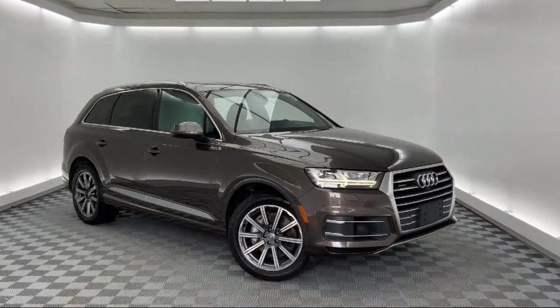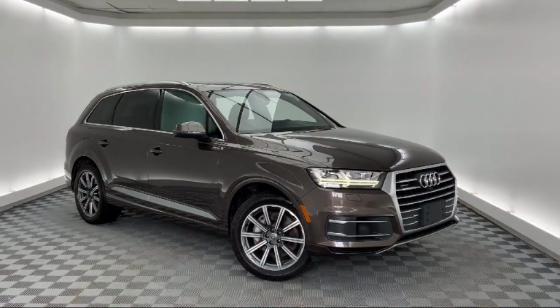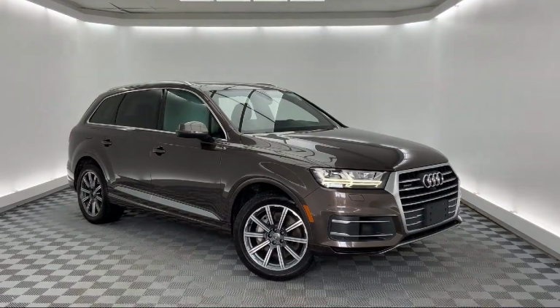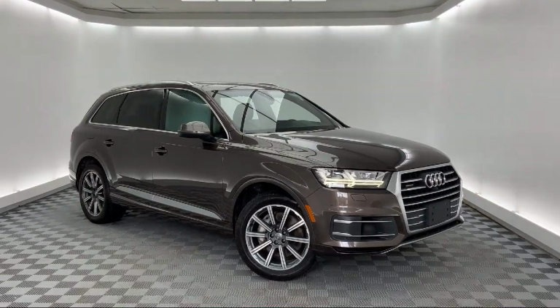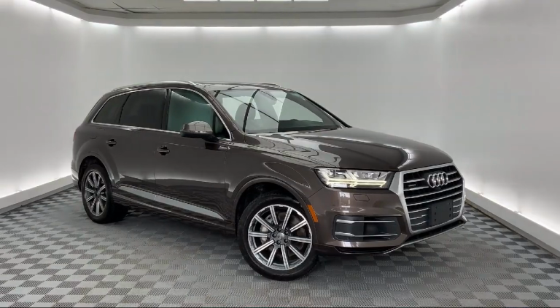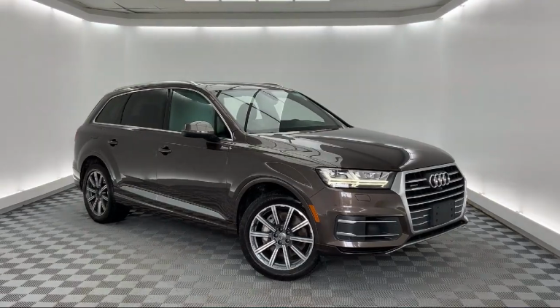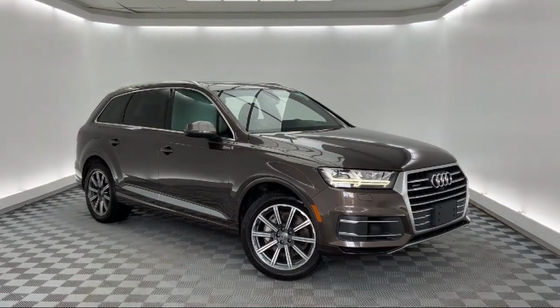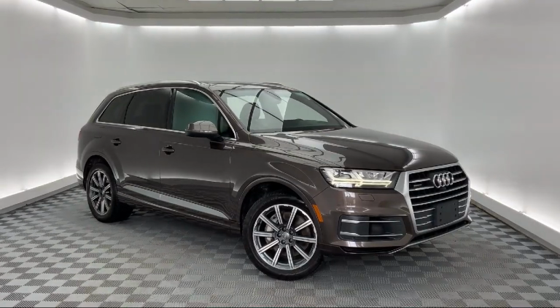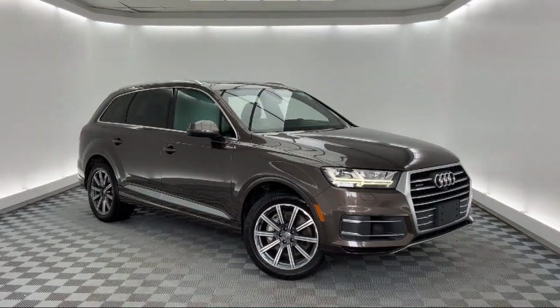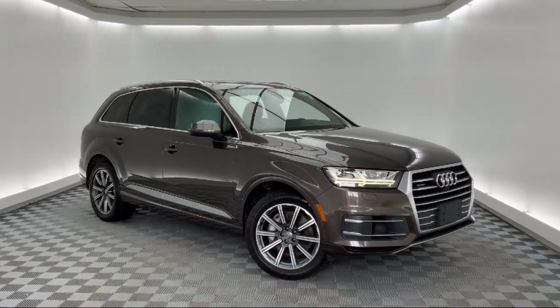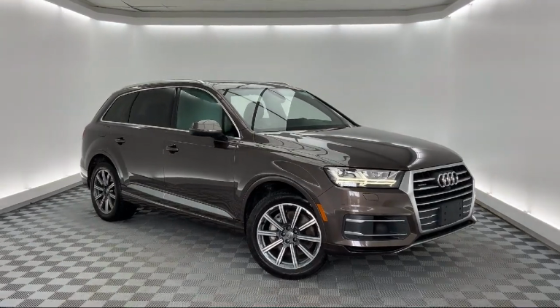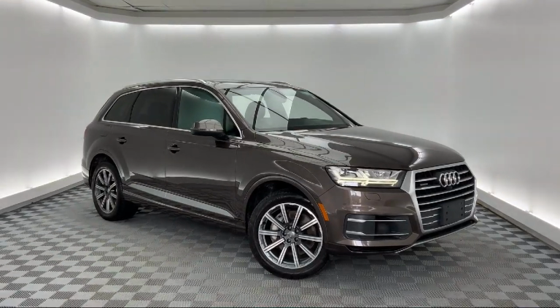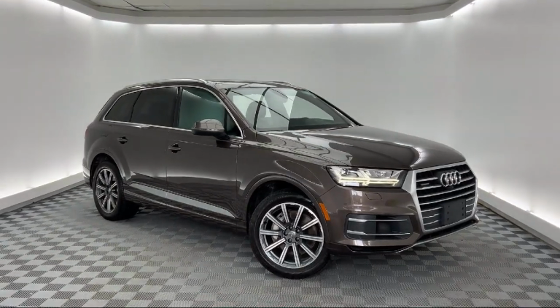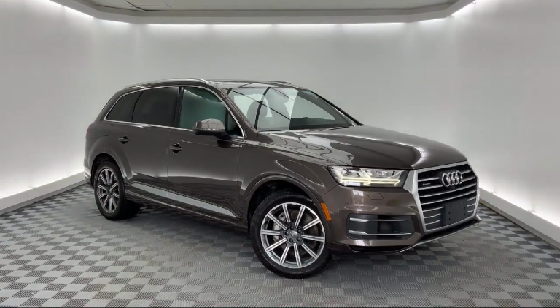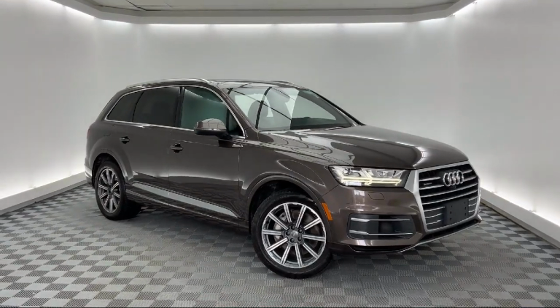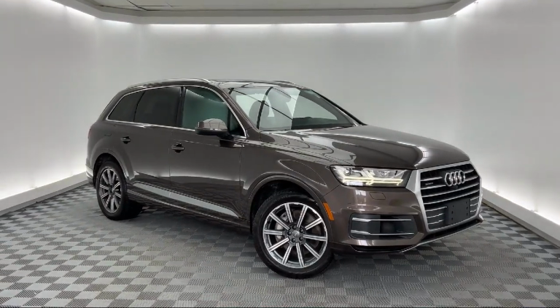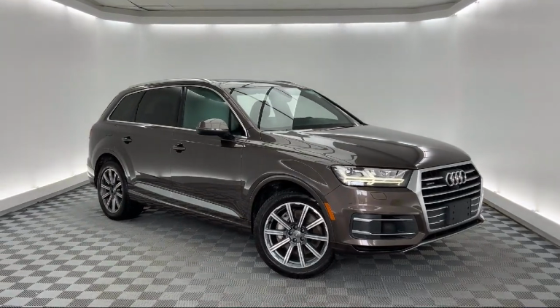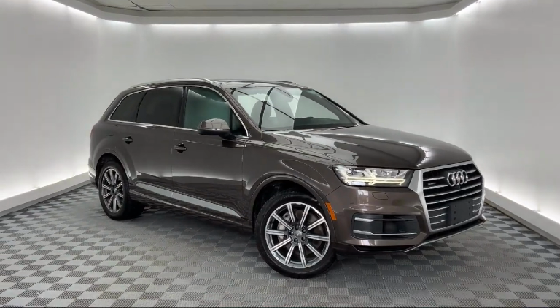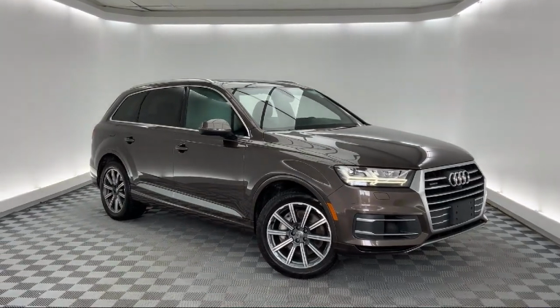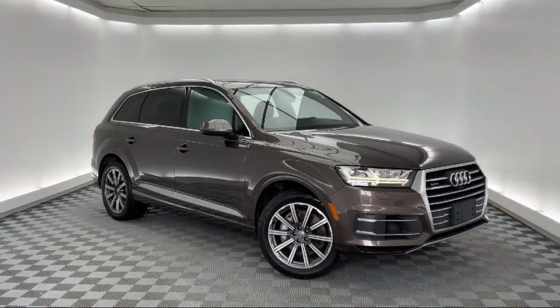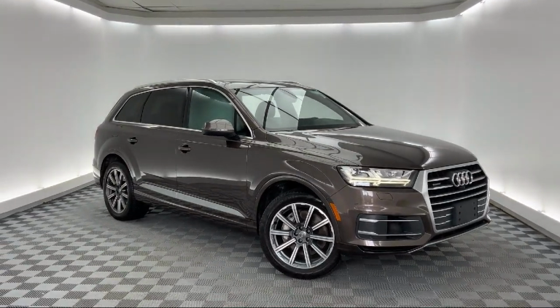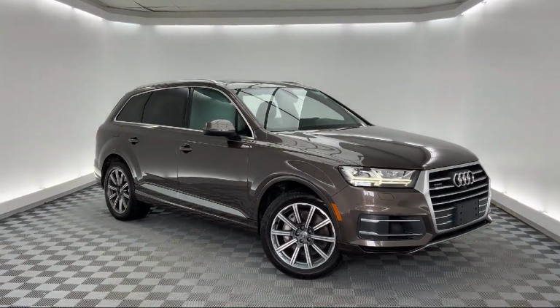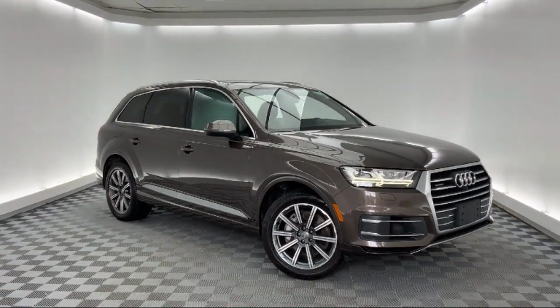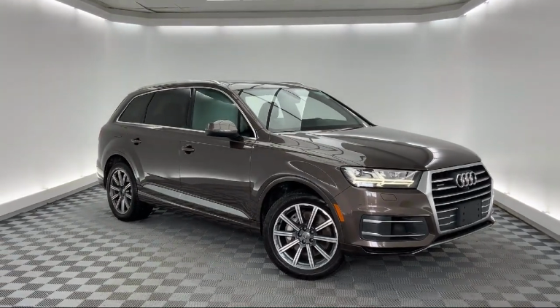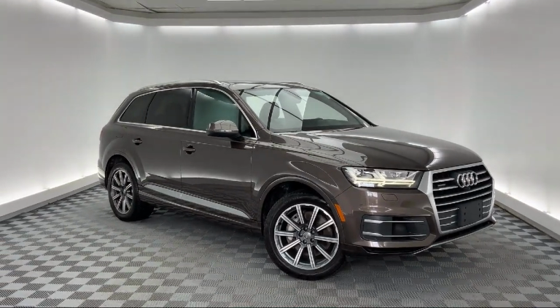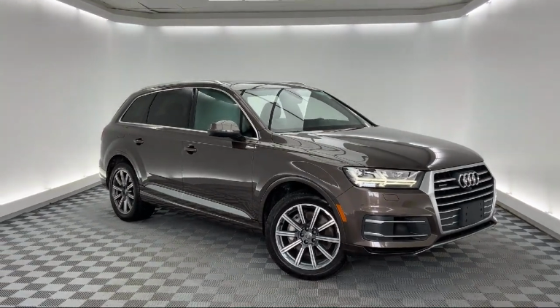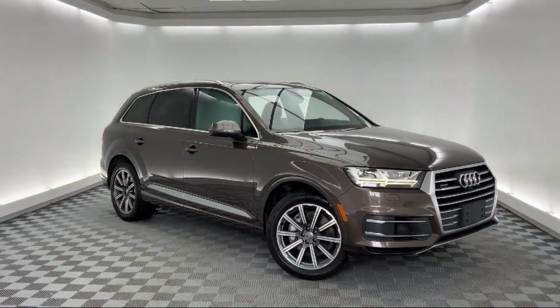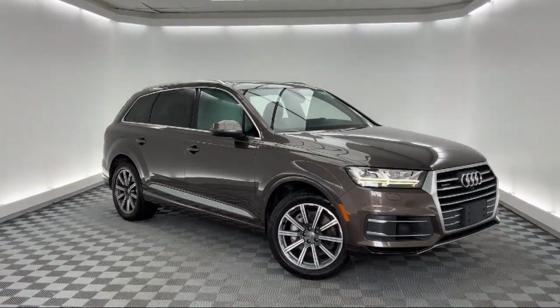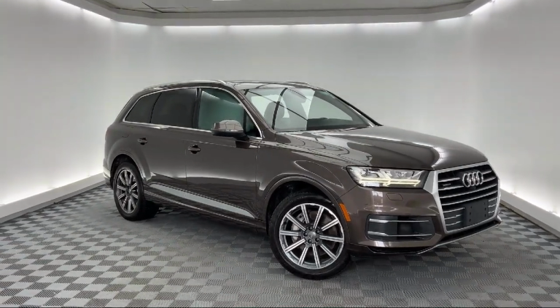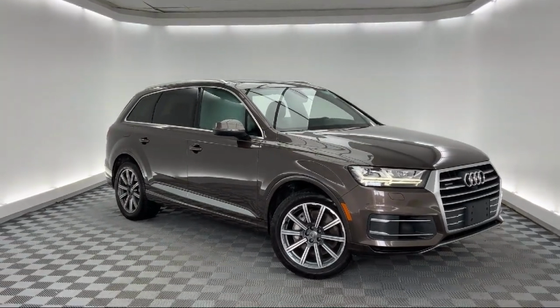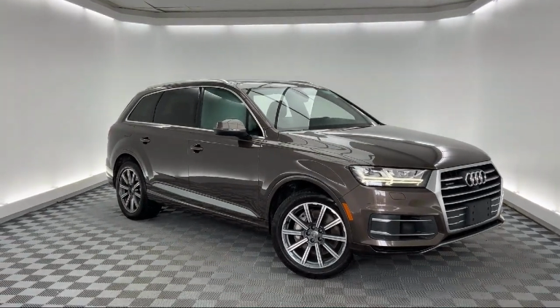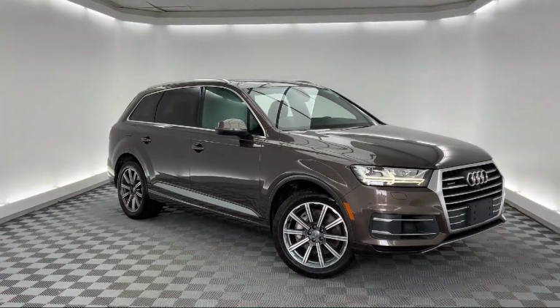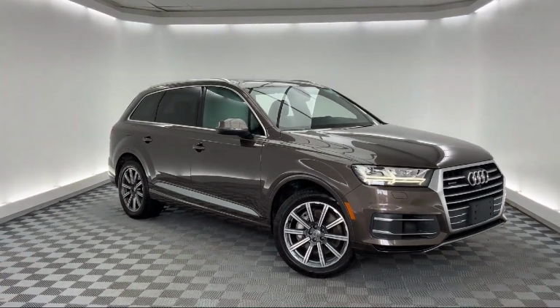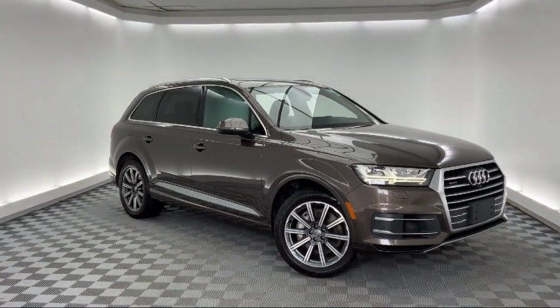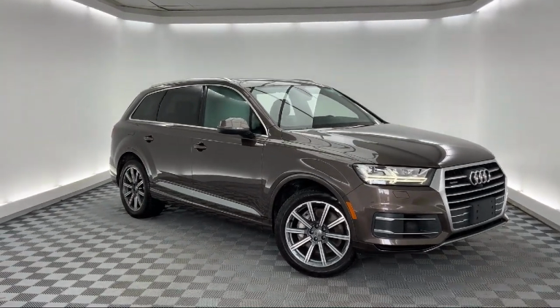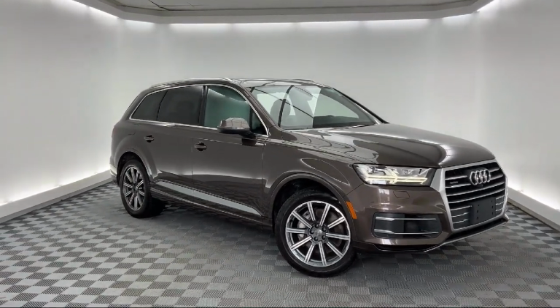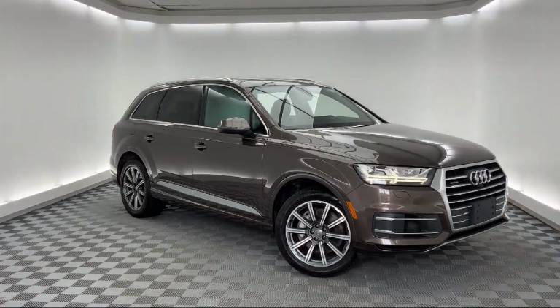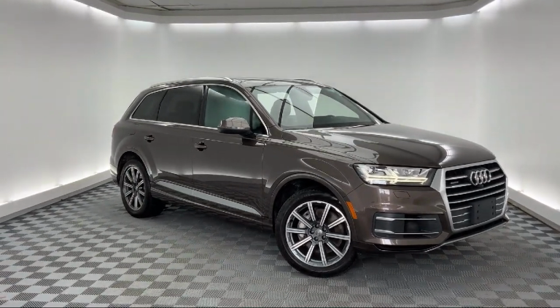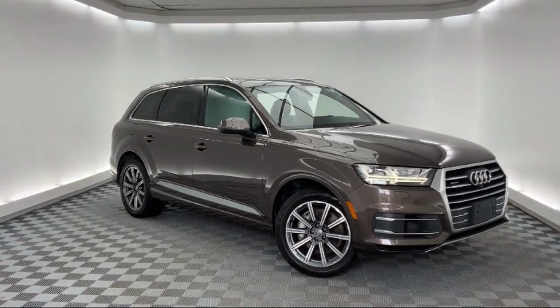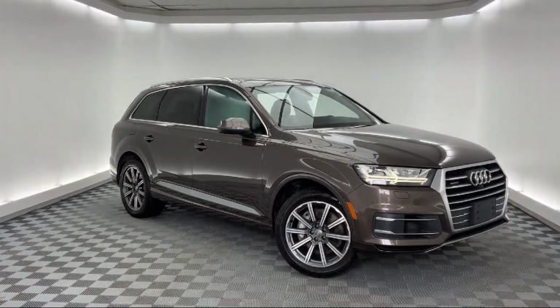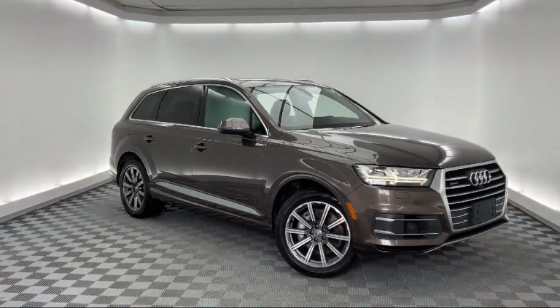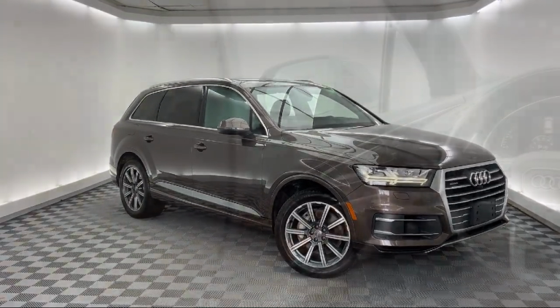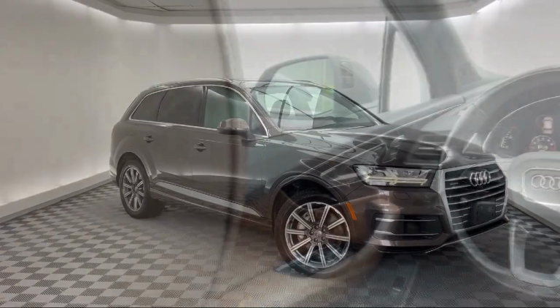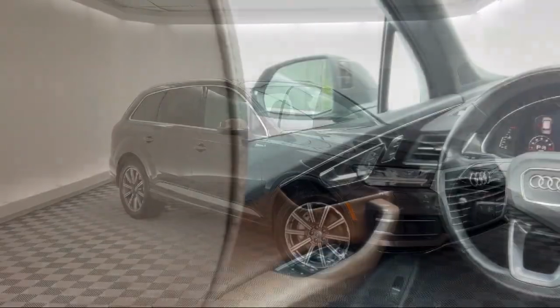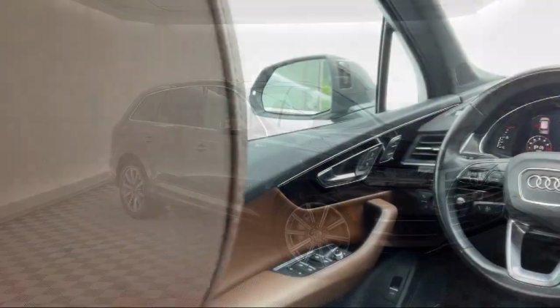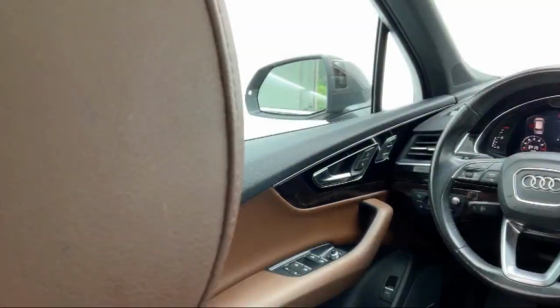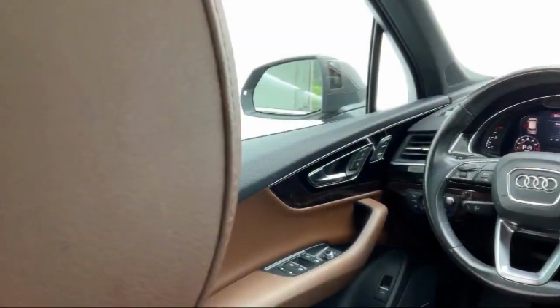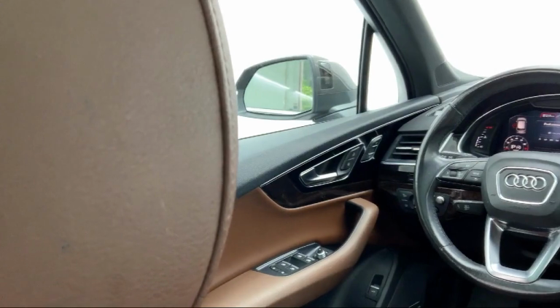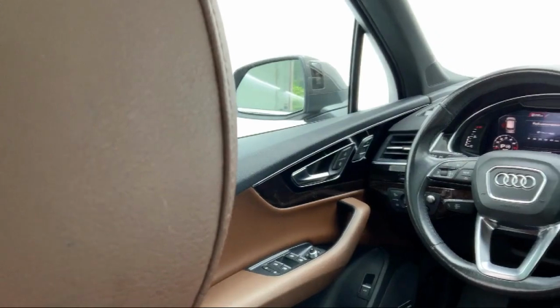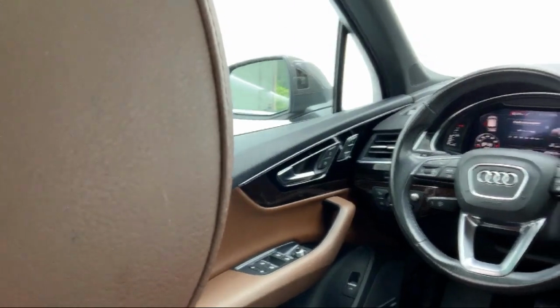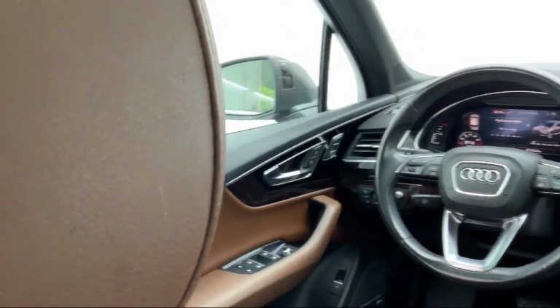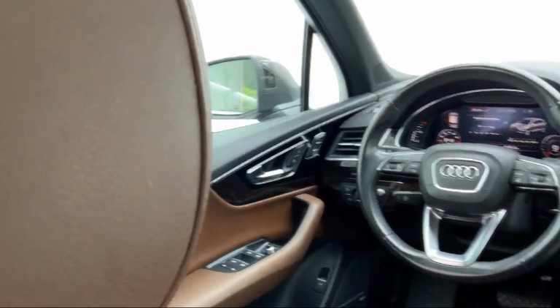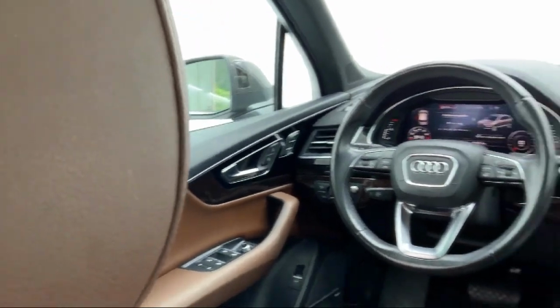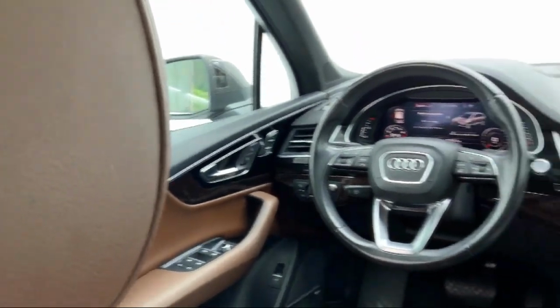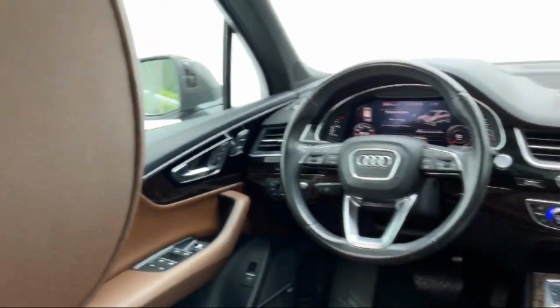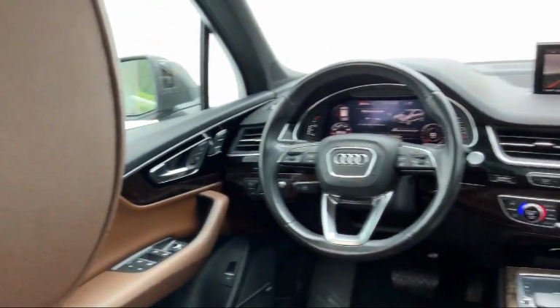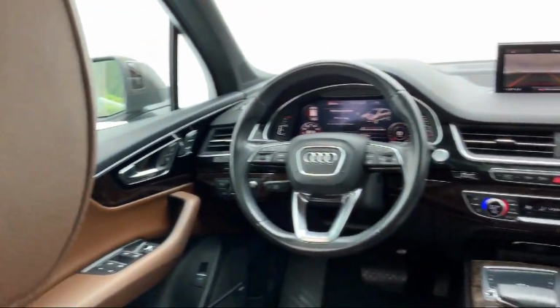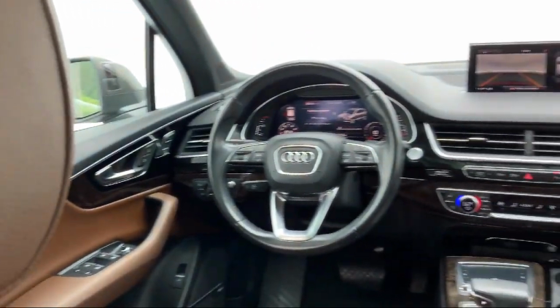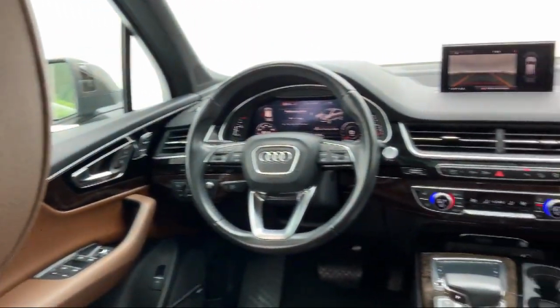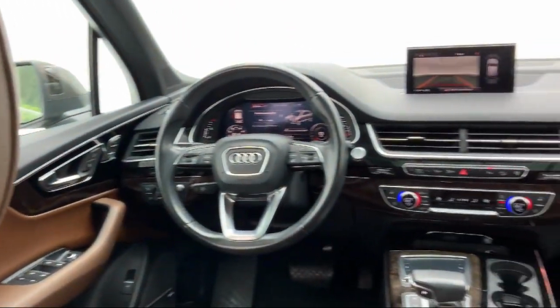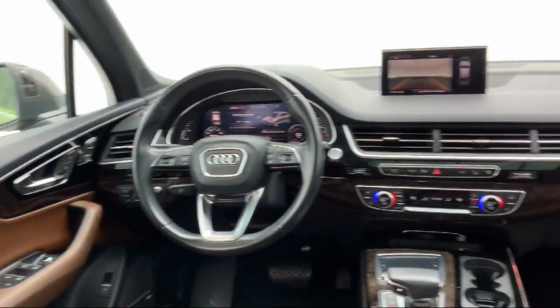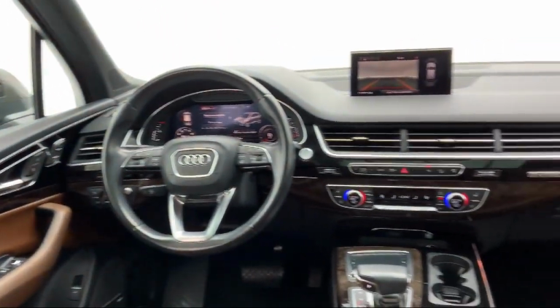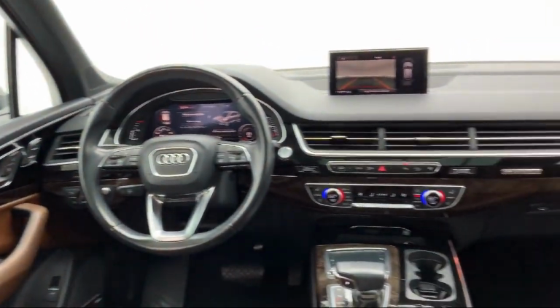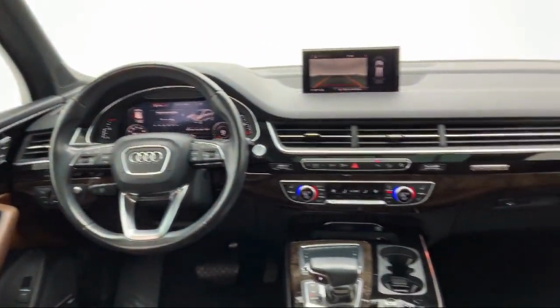It also features a rear spoiler, rear view camera, heated door mirrors, and has less than 45,000 miles on the odometer.